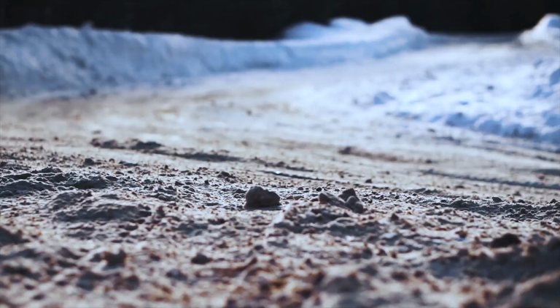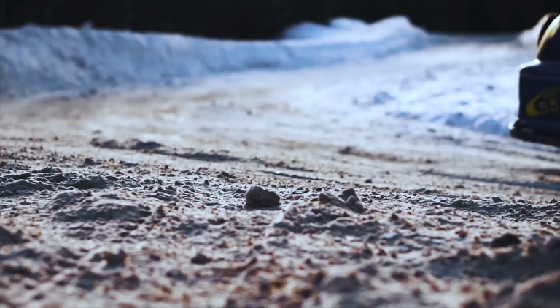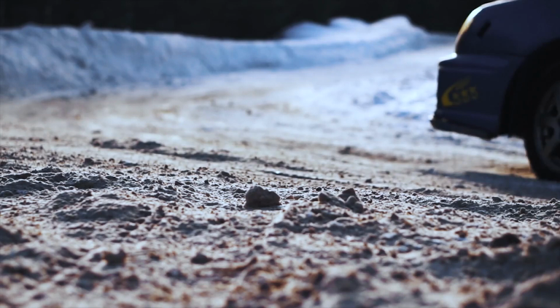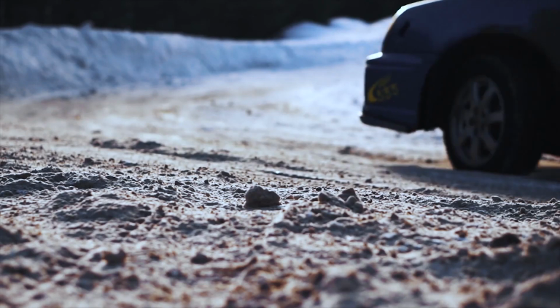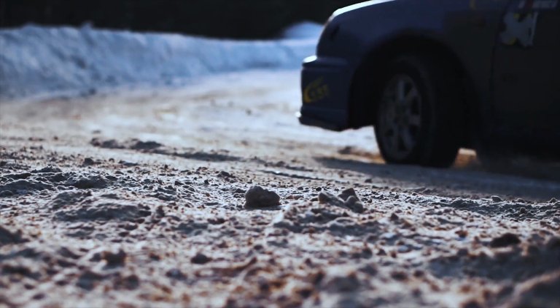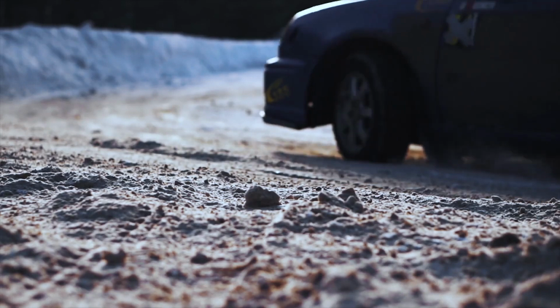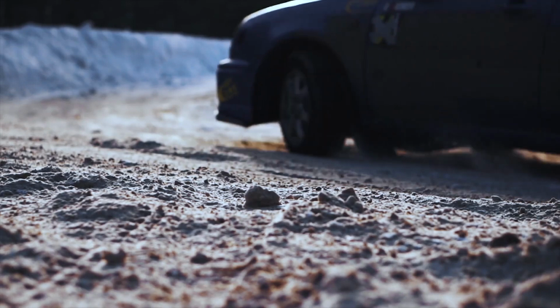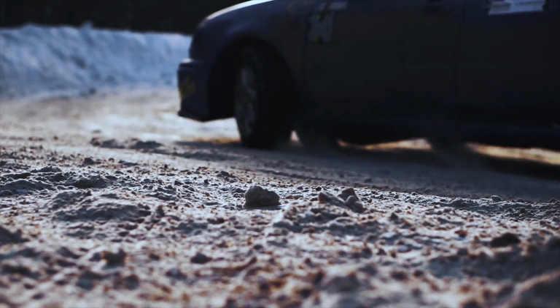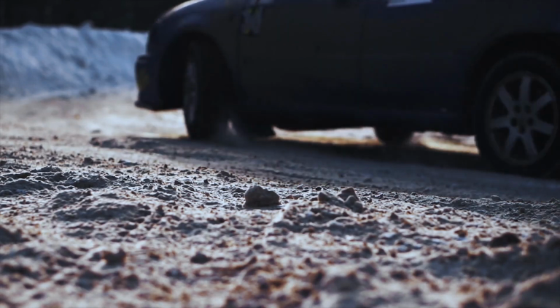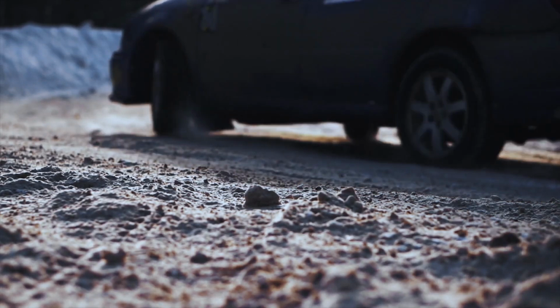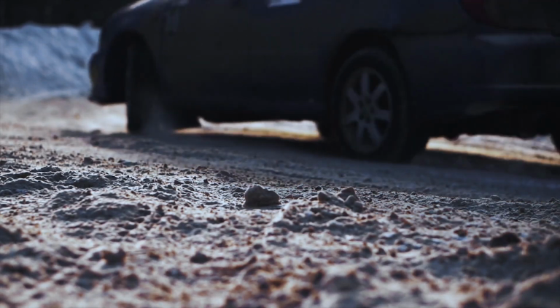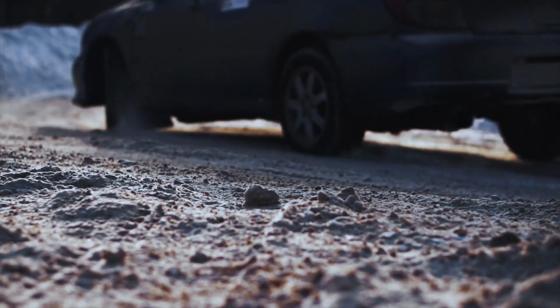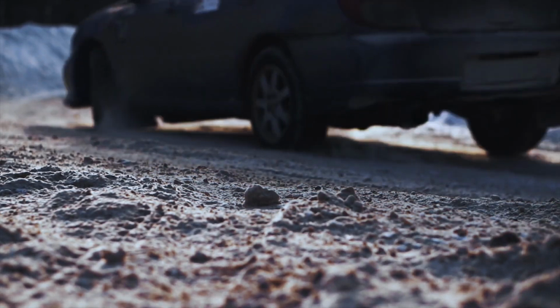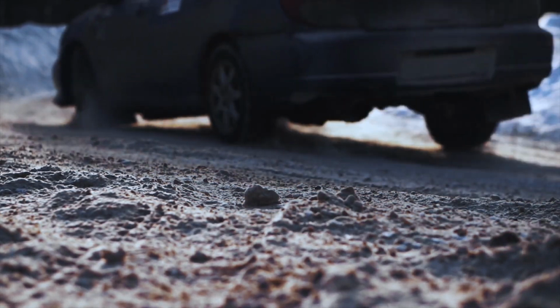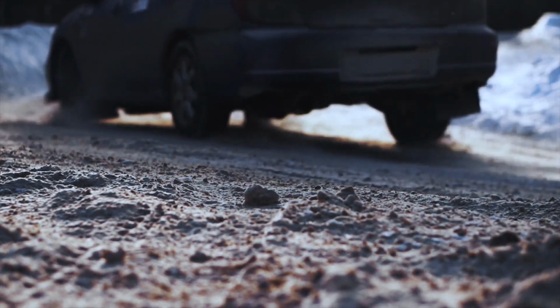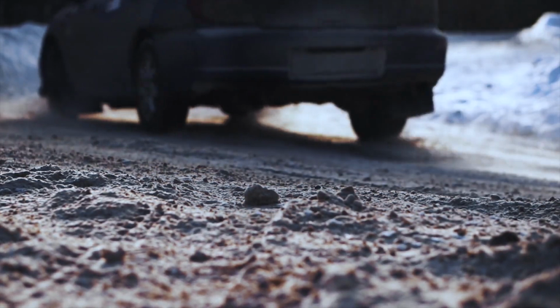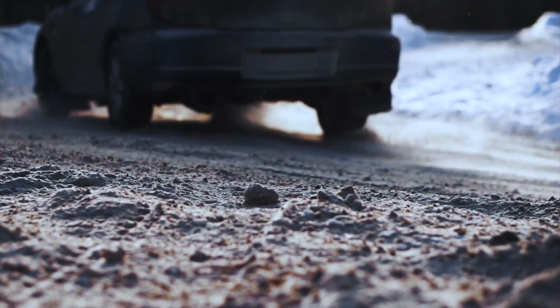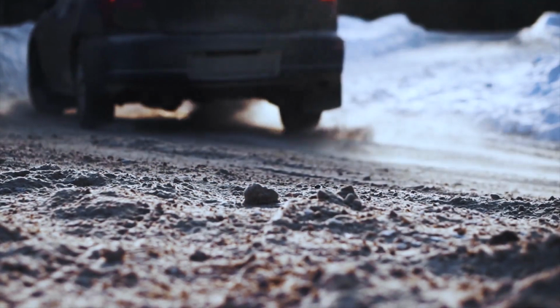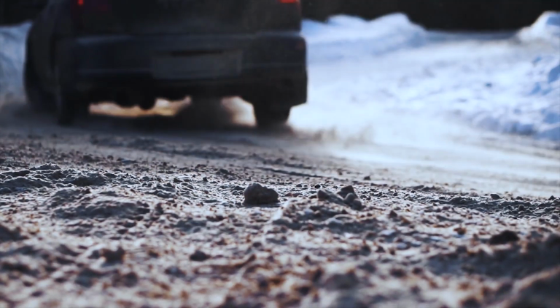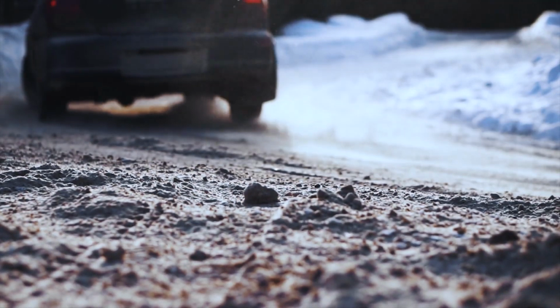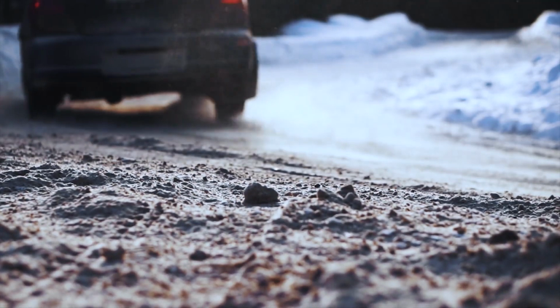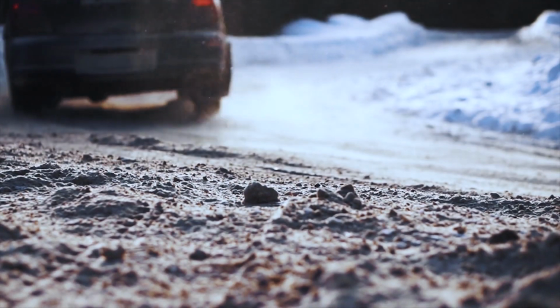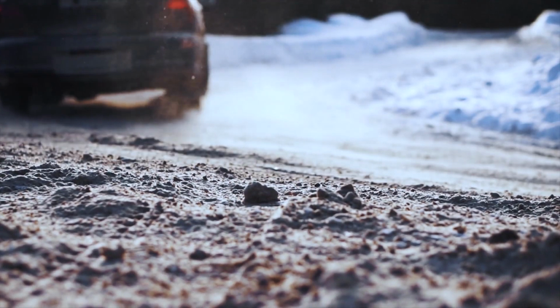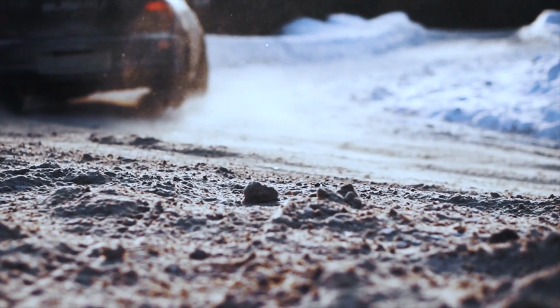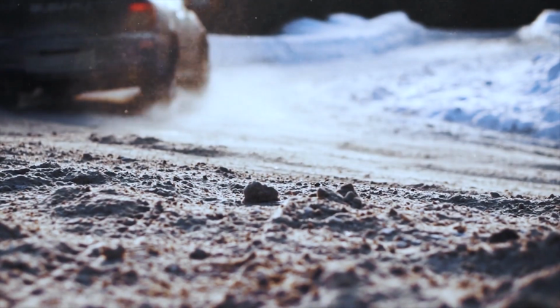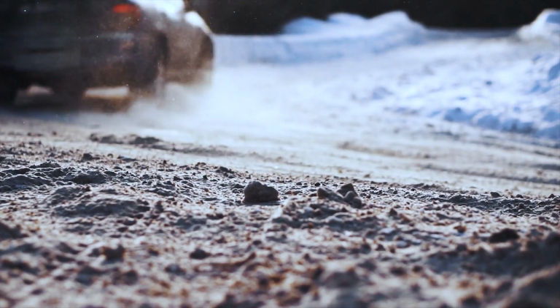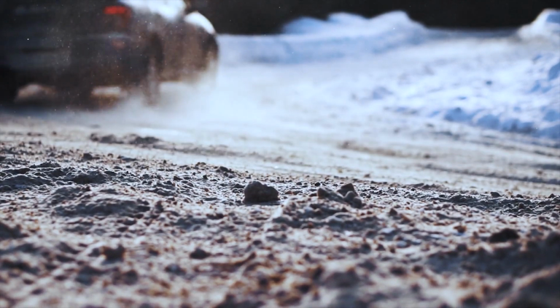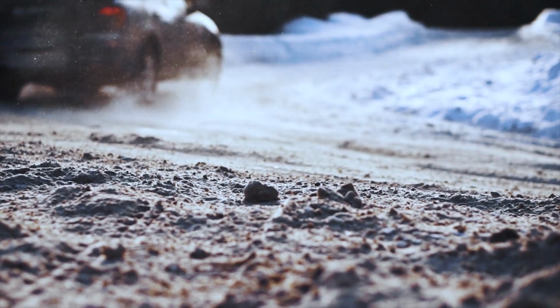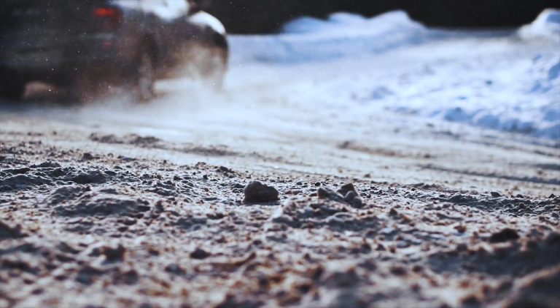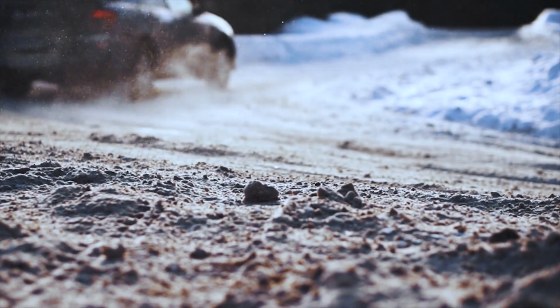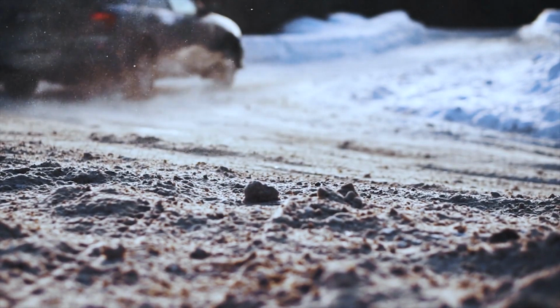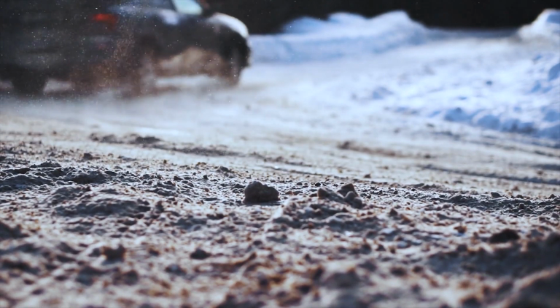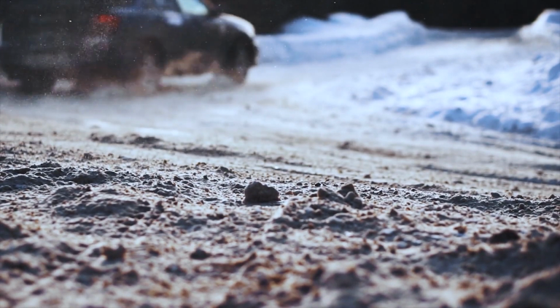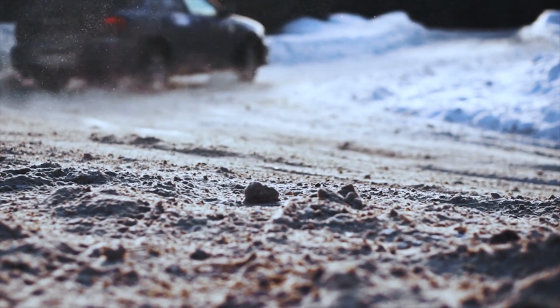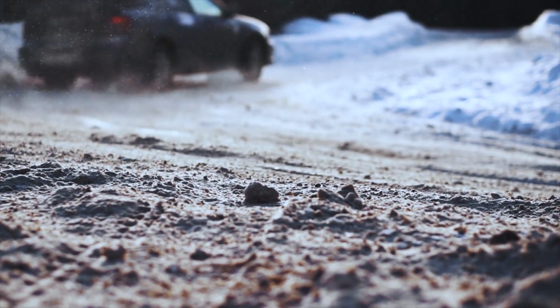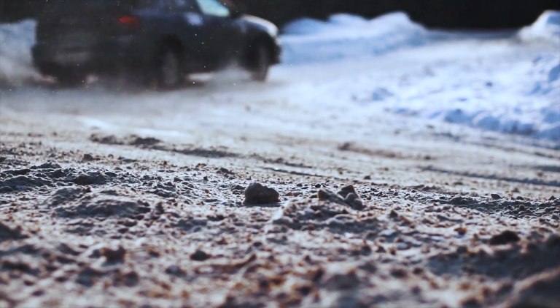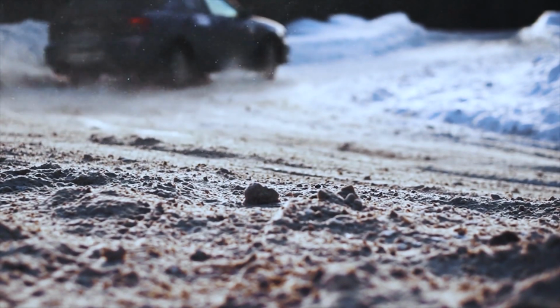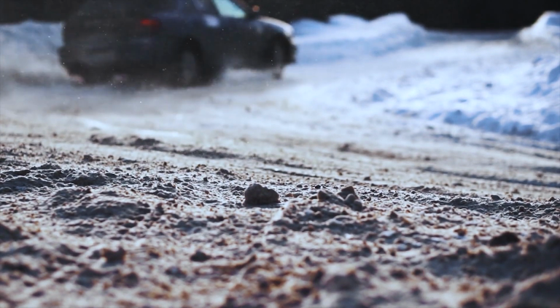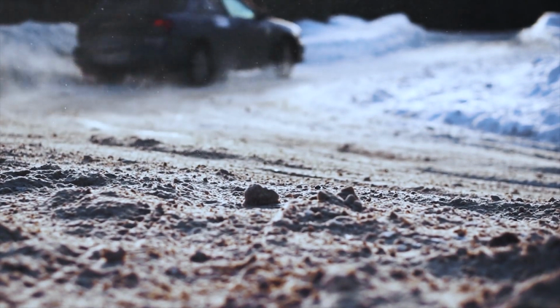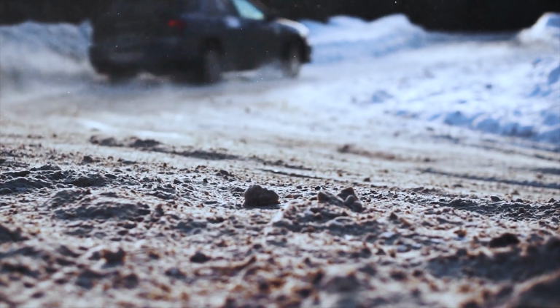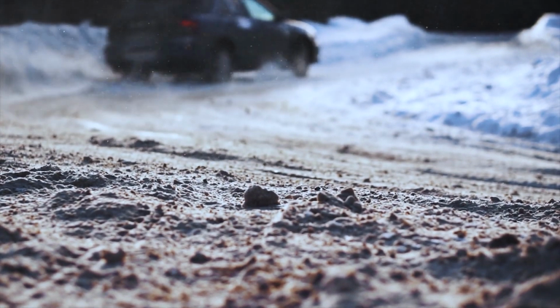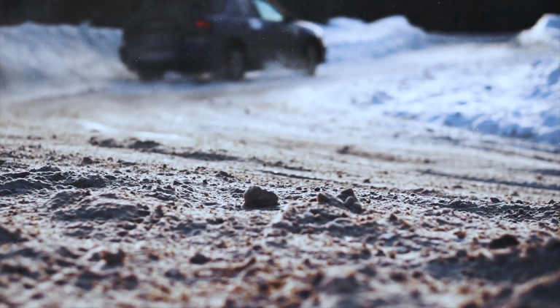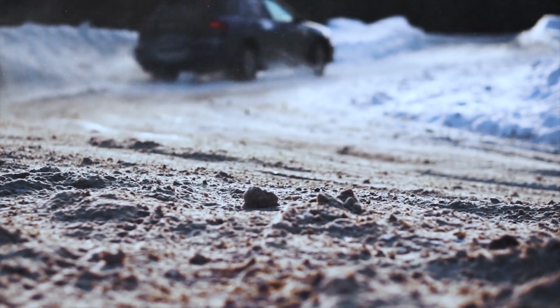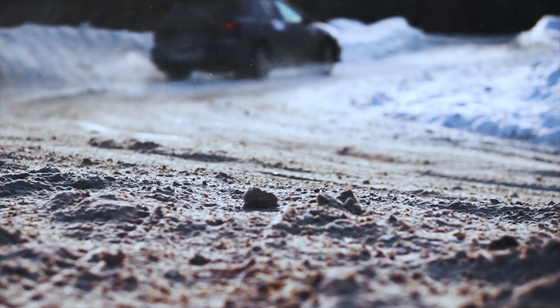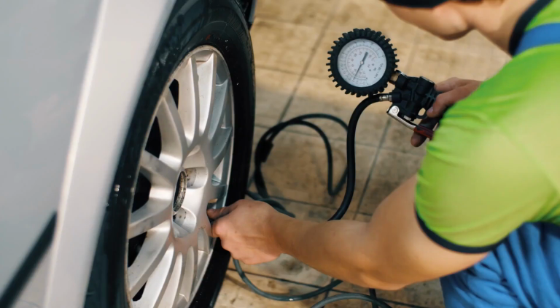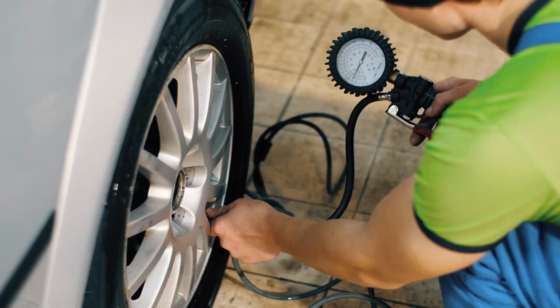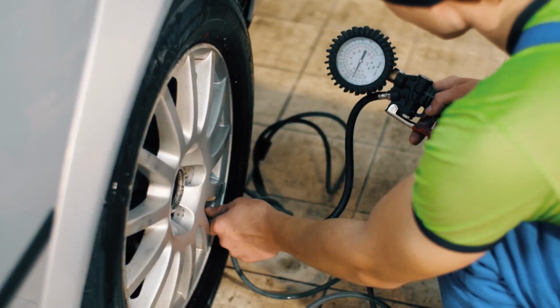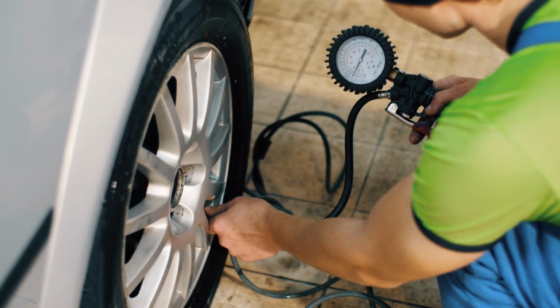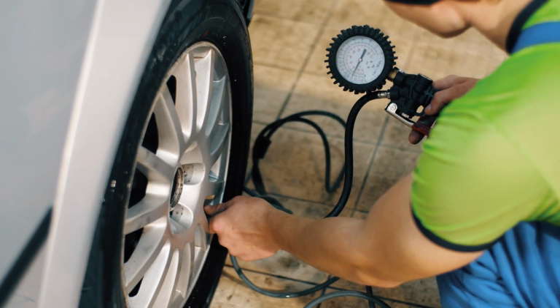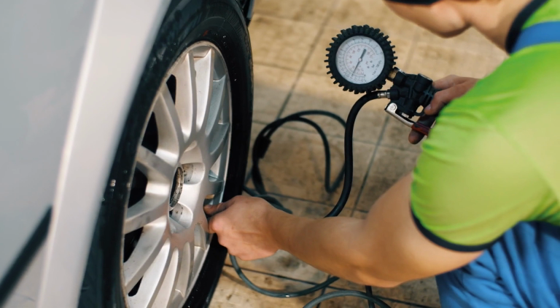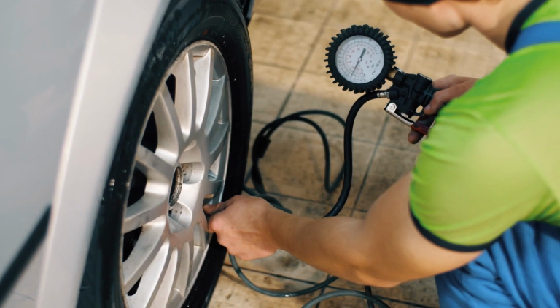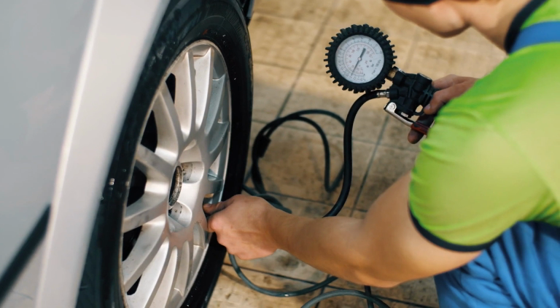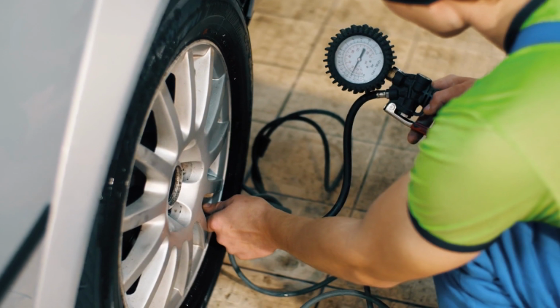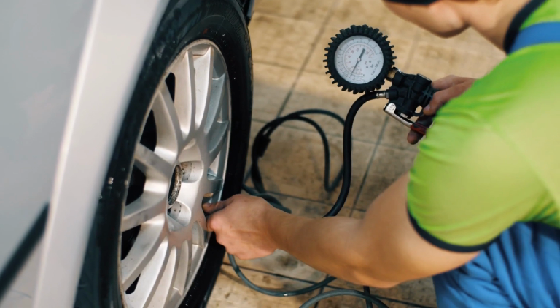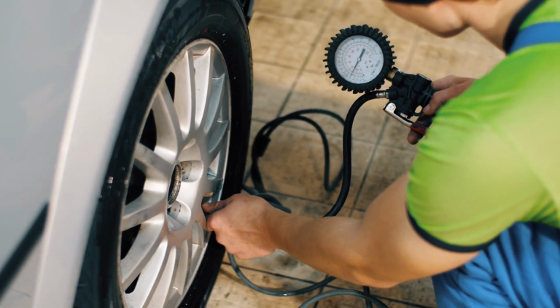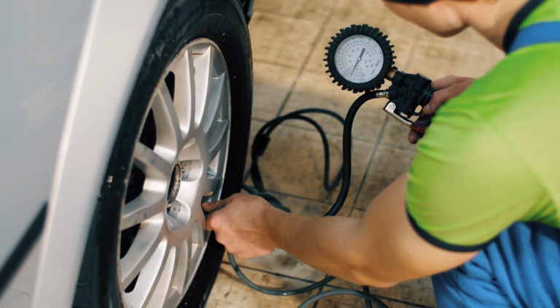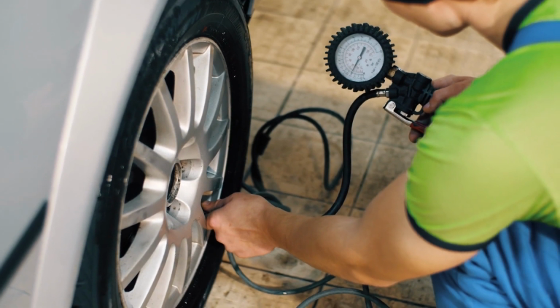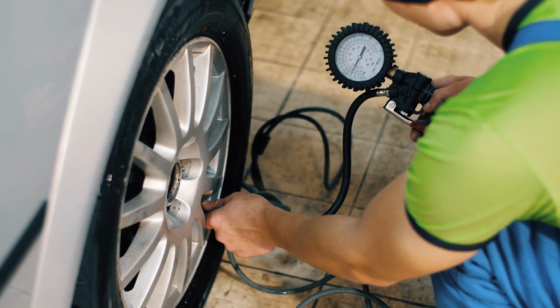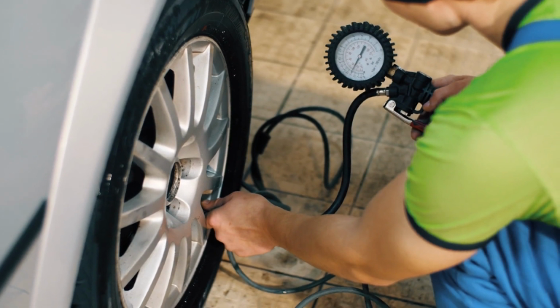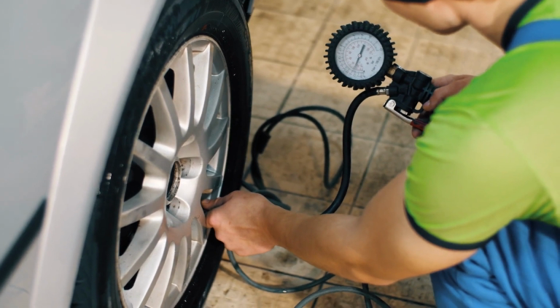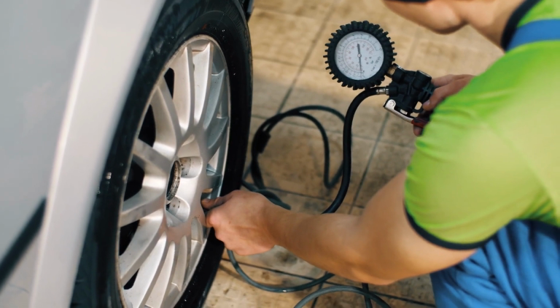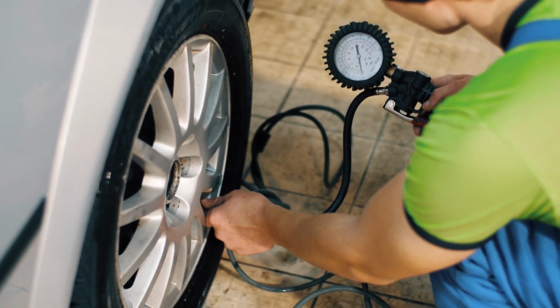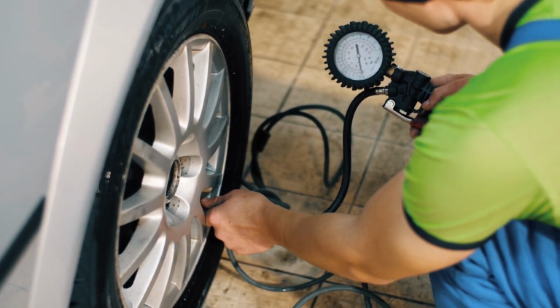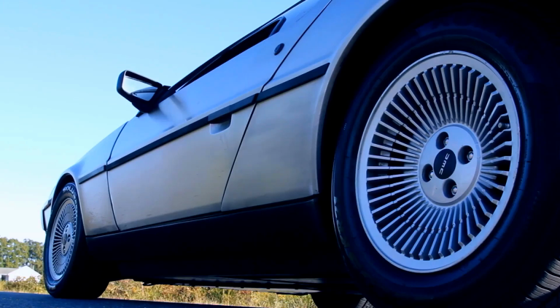On average, tires lose about one PSI per month, even when the temperature stays constant. Experts recommend you check your pressure monthly, preferably in the morning.